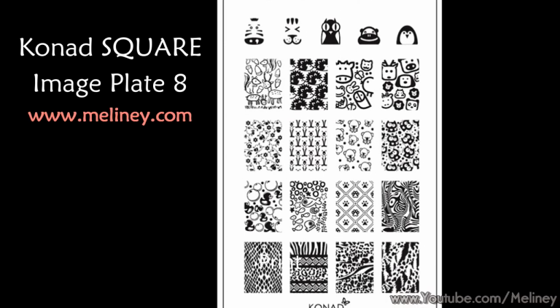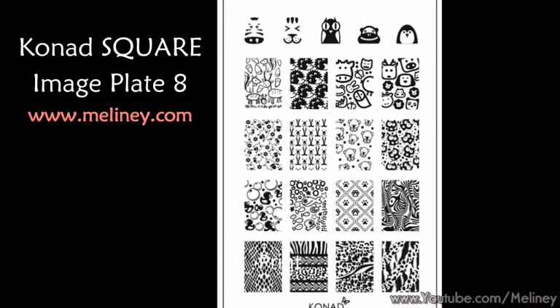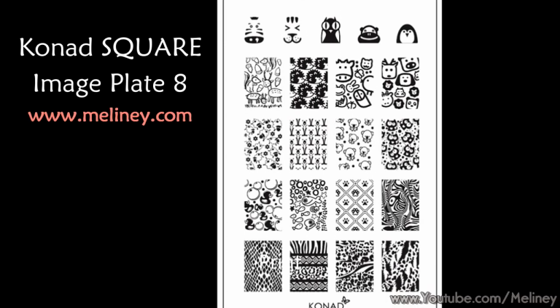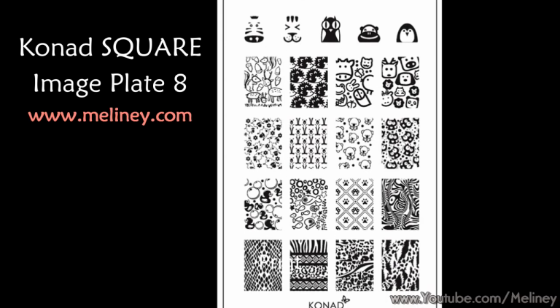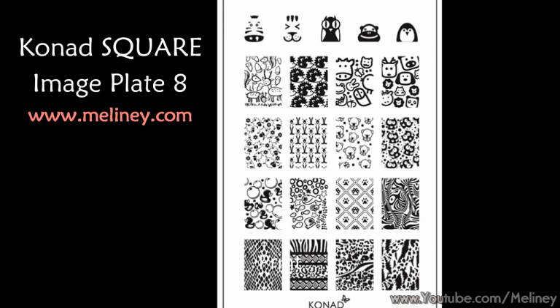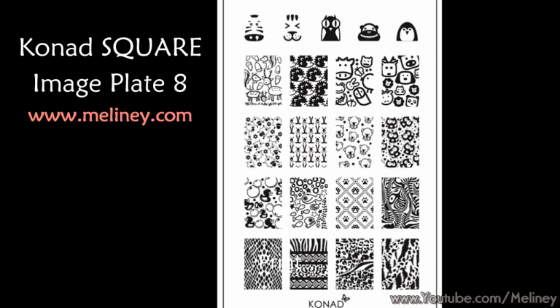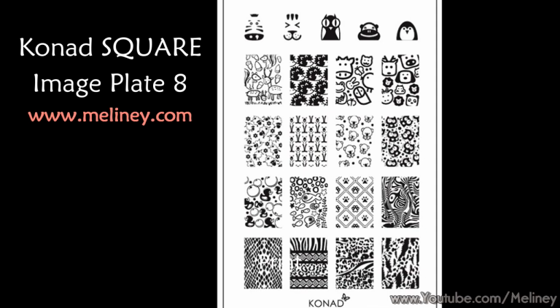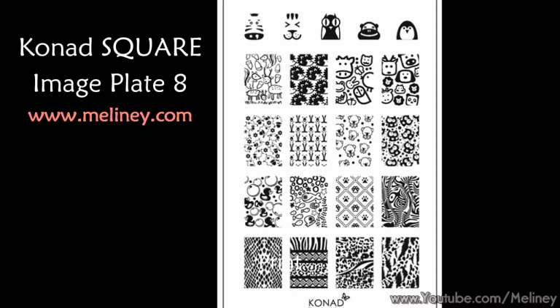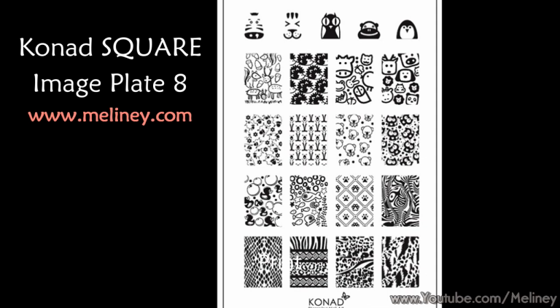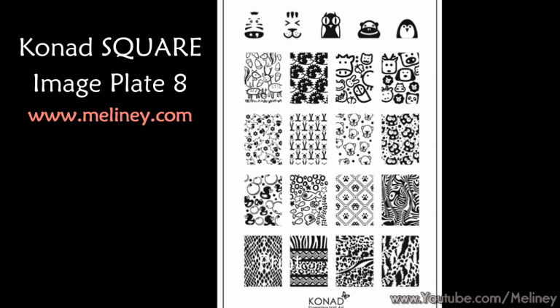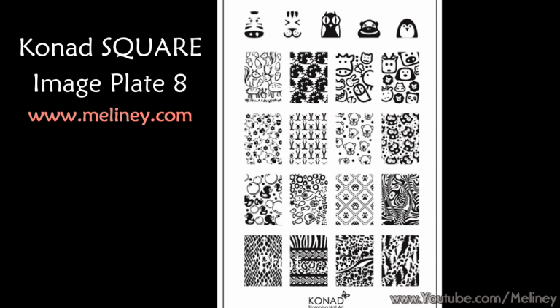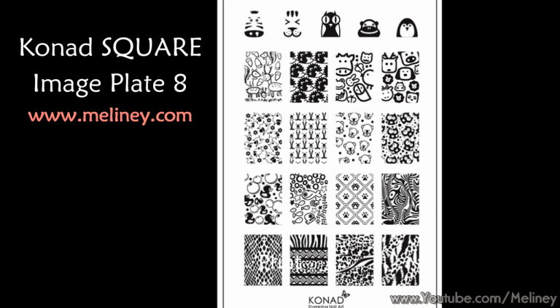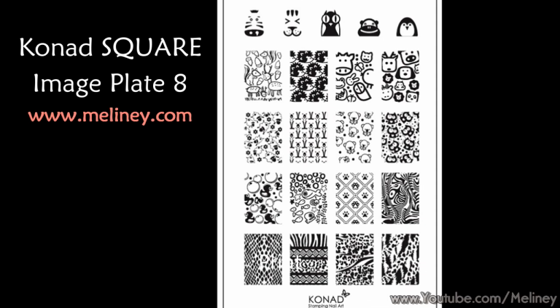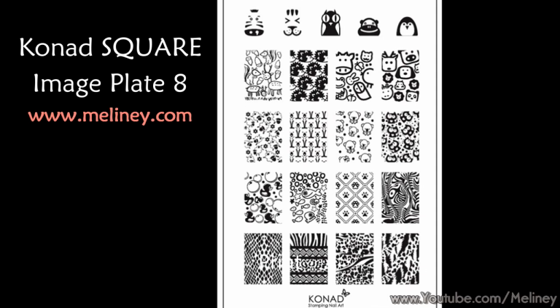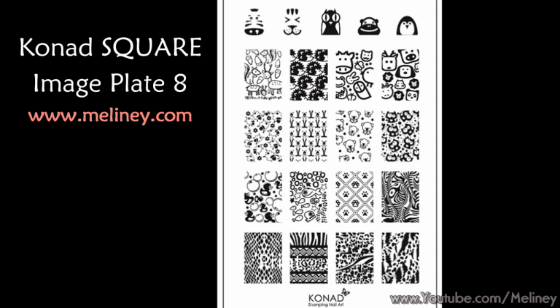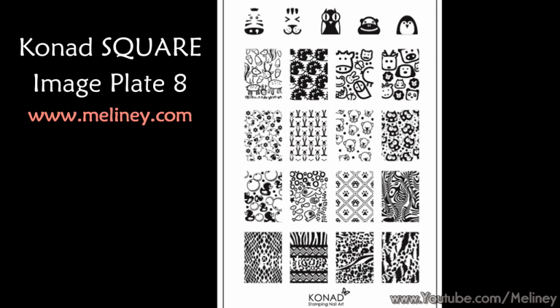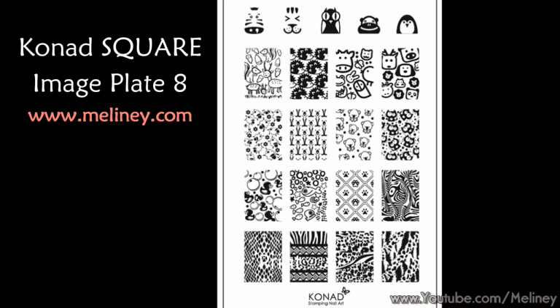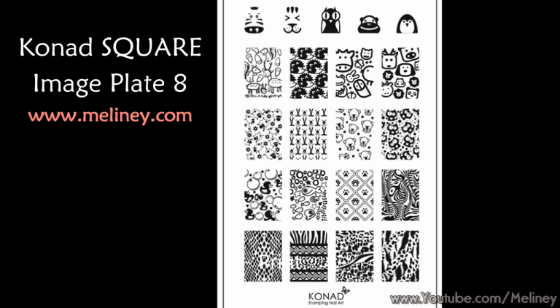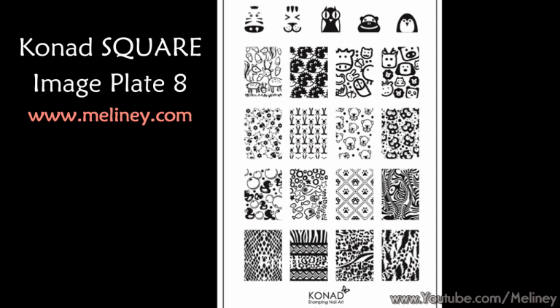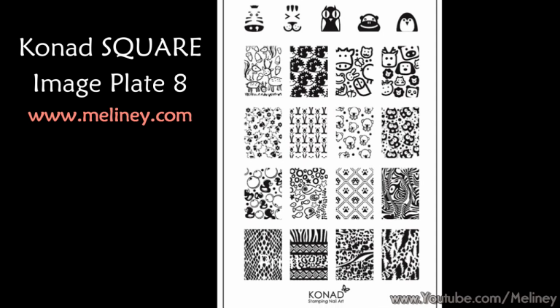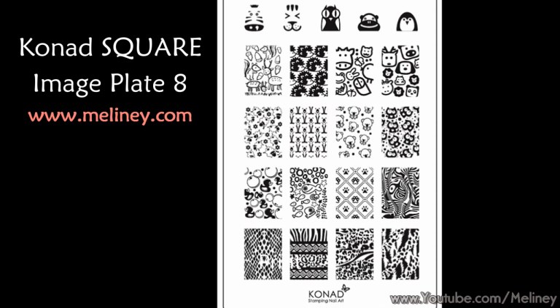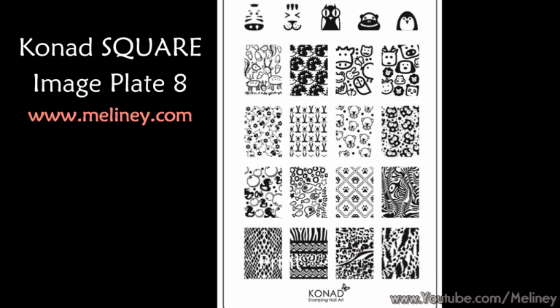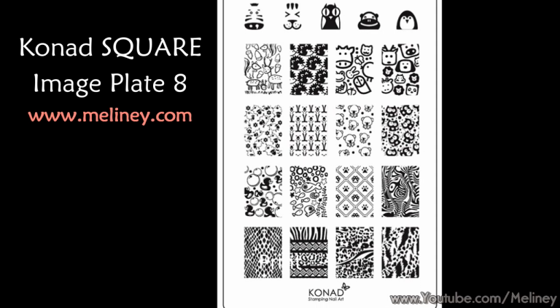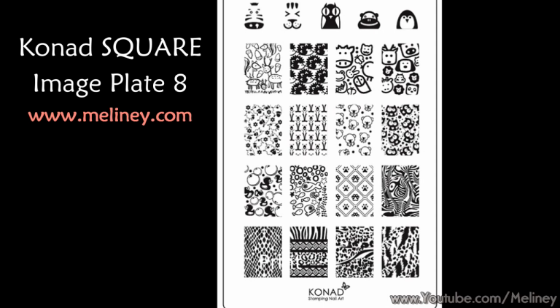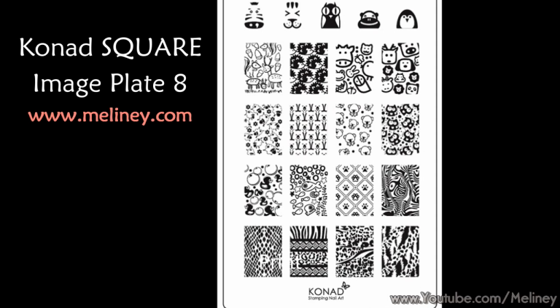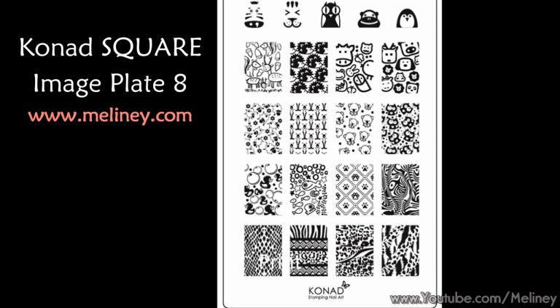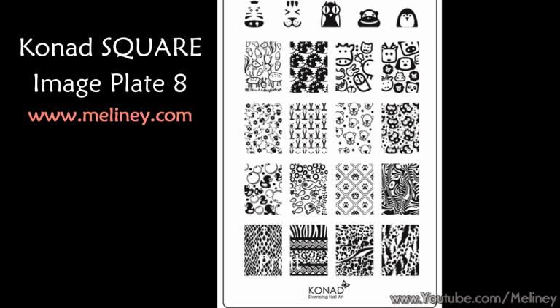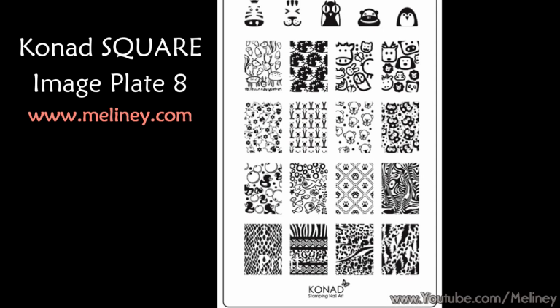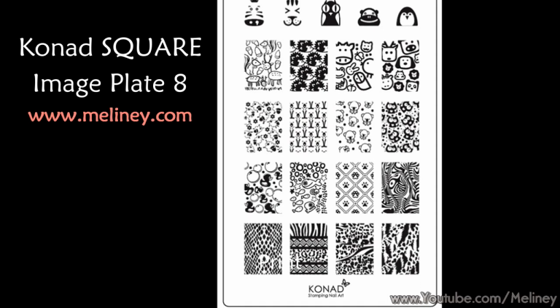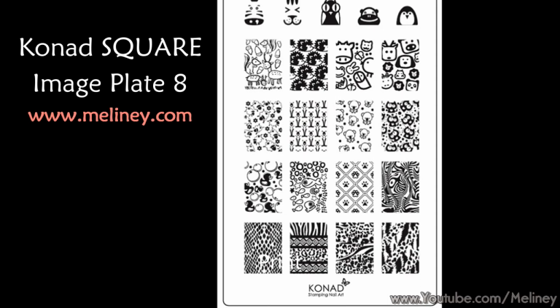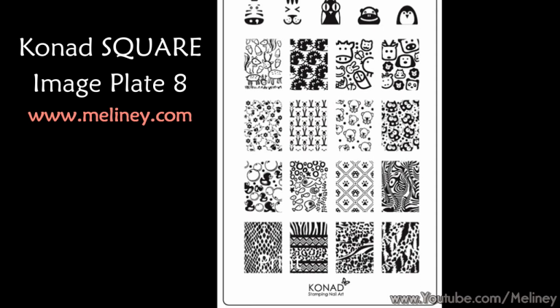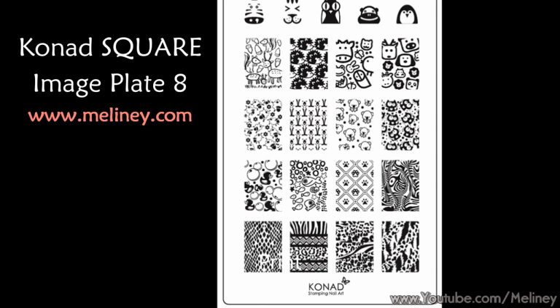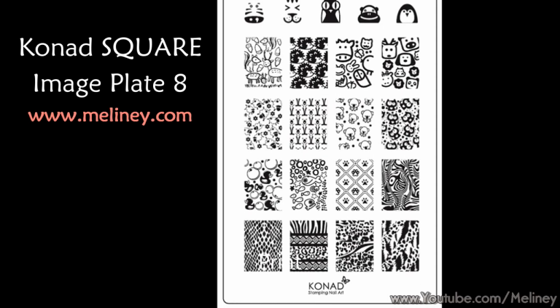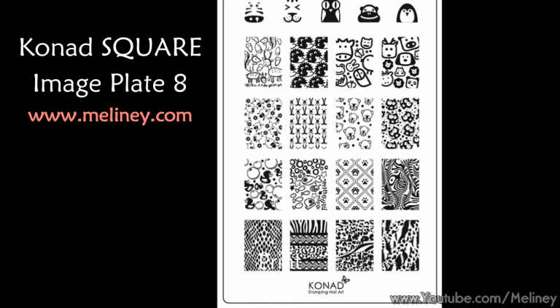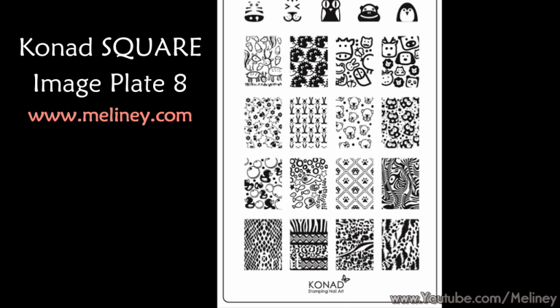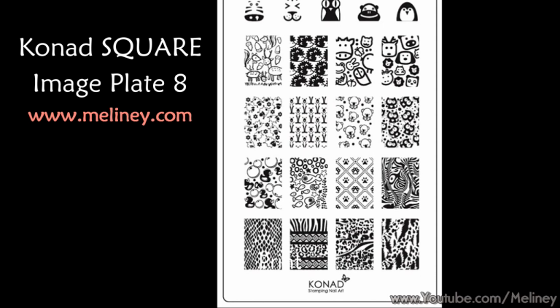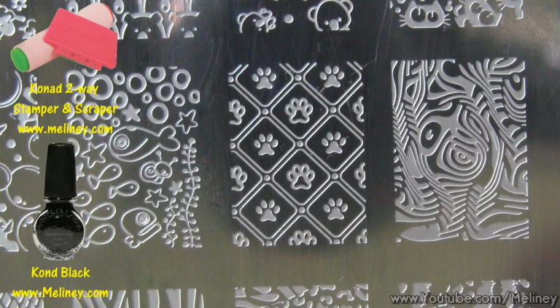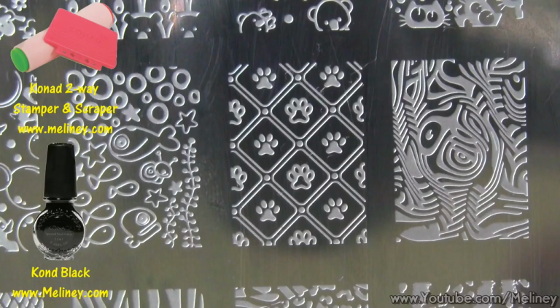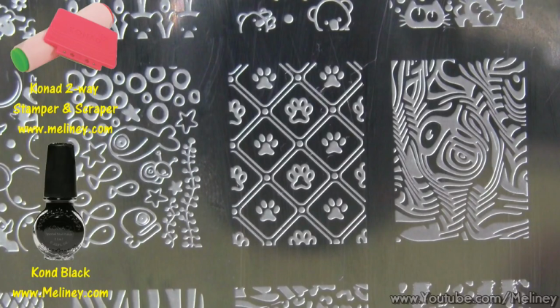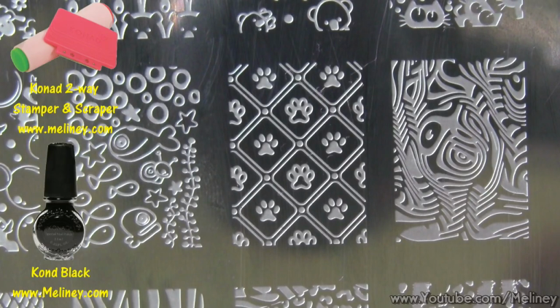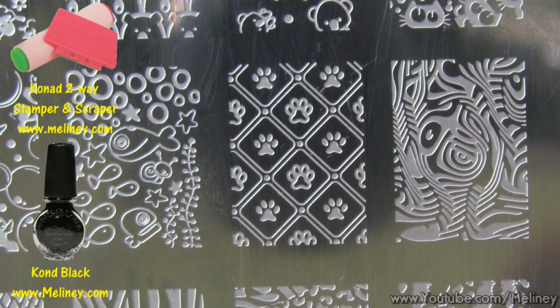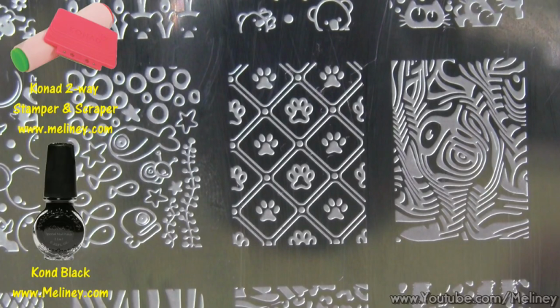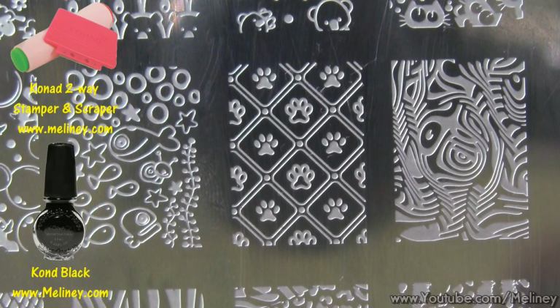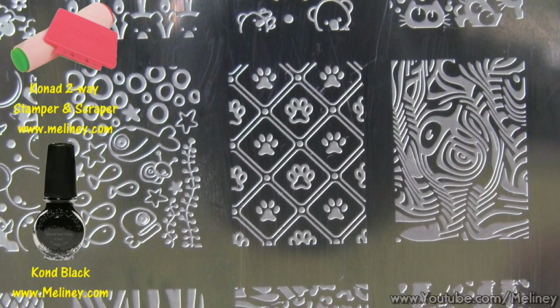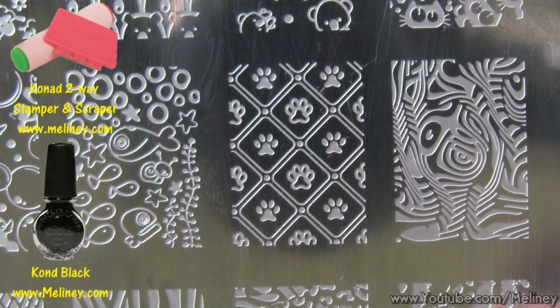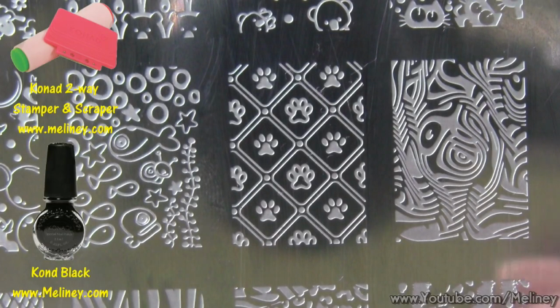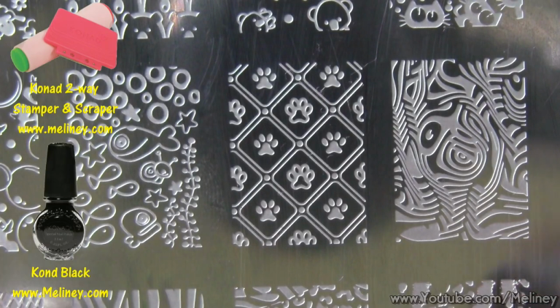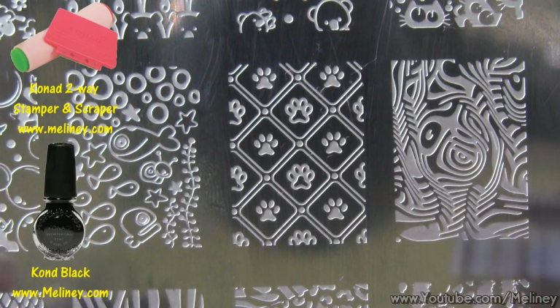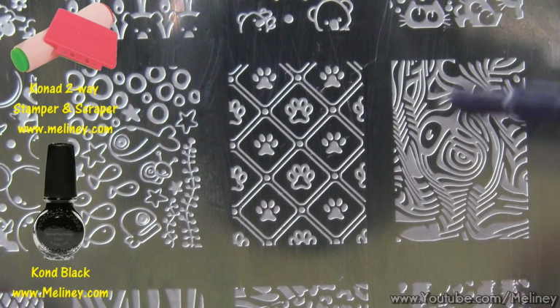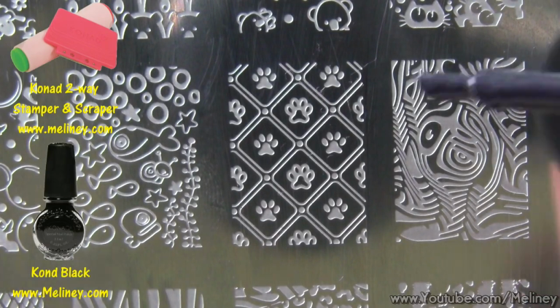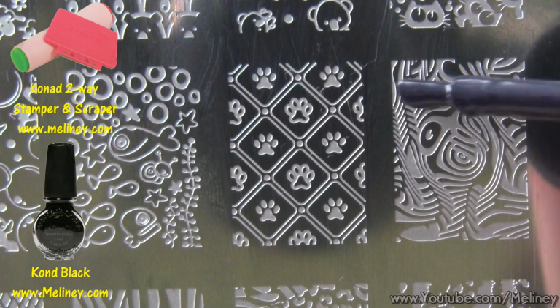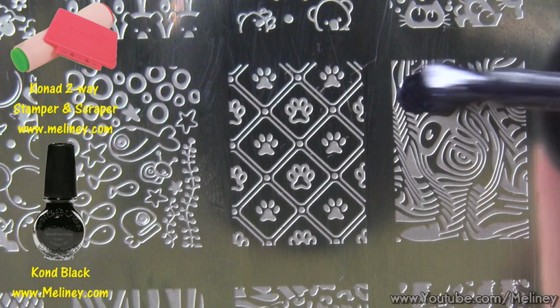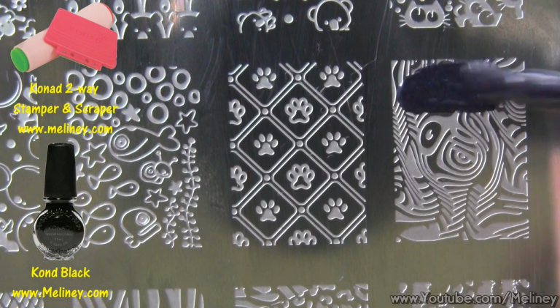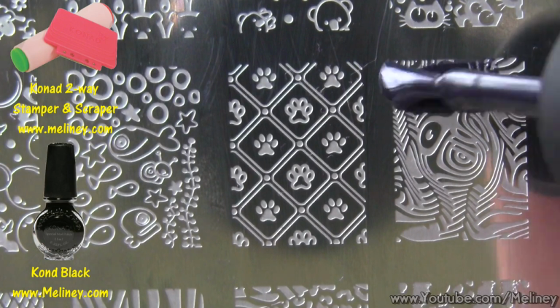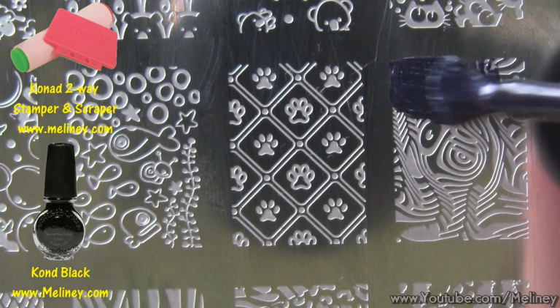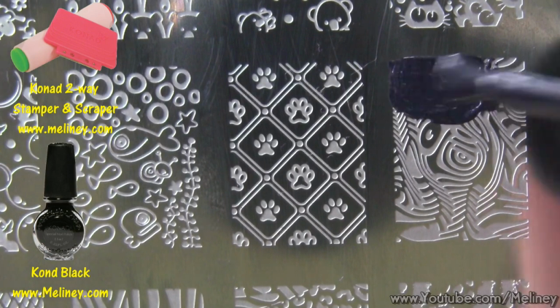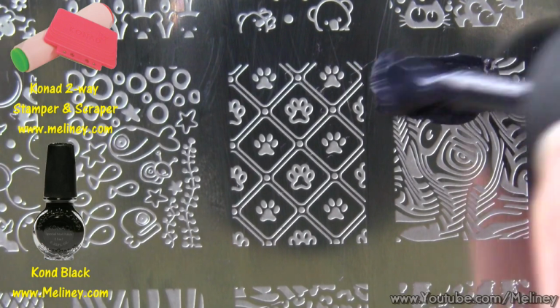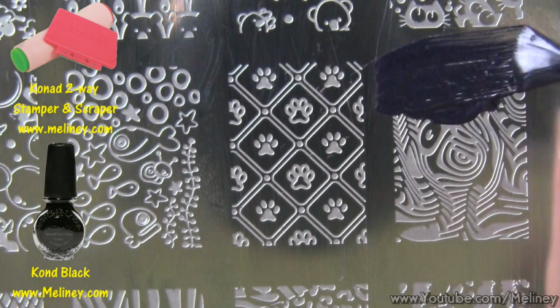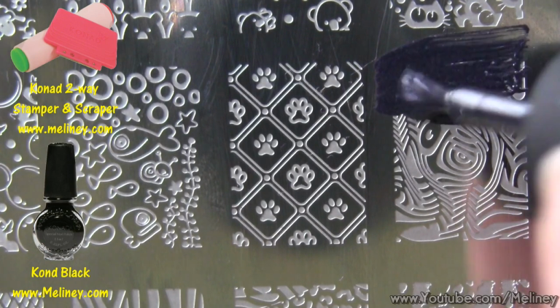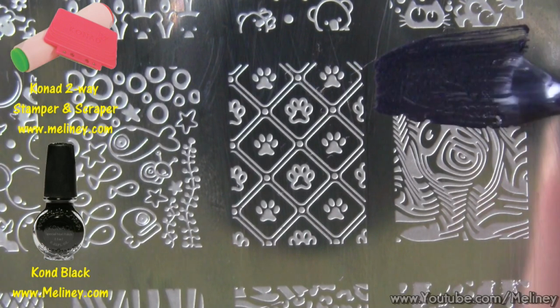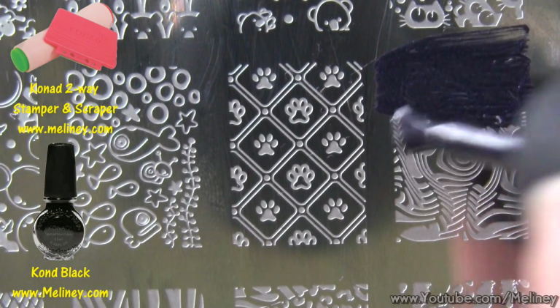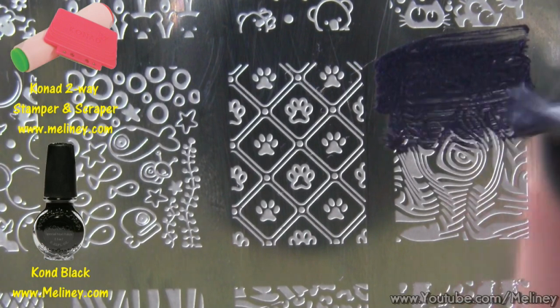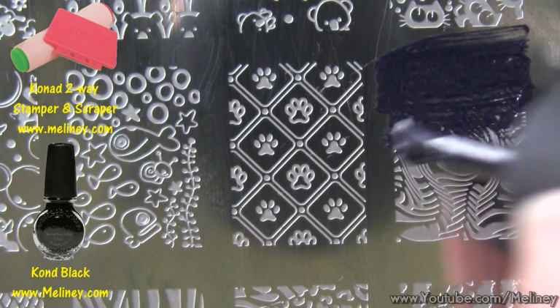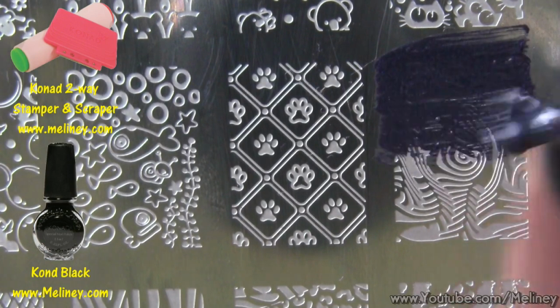Let me know which print is your favorite. Once you've chosen the print, apply stamping polish over the design.